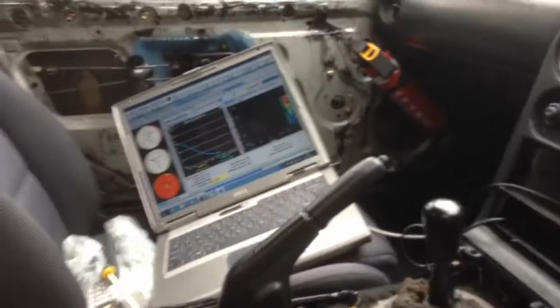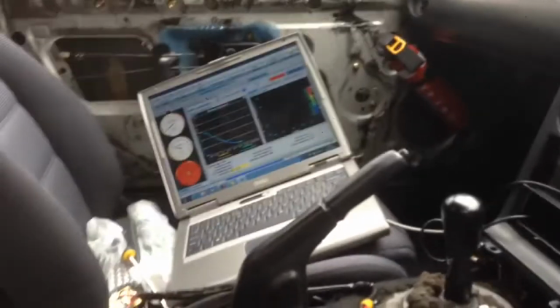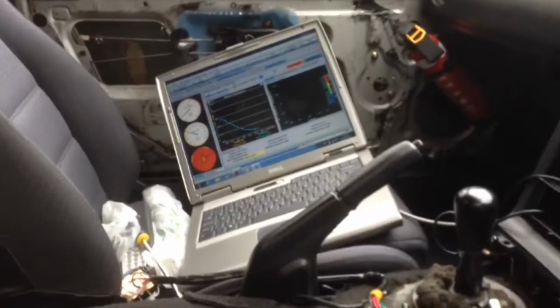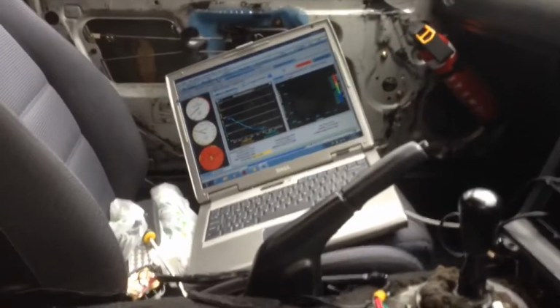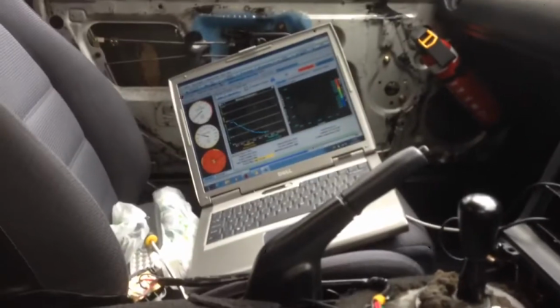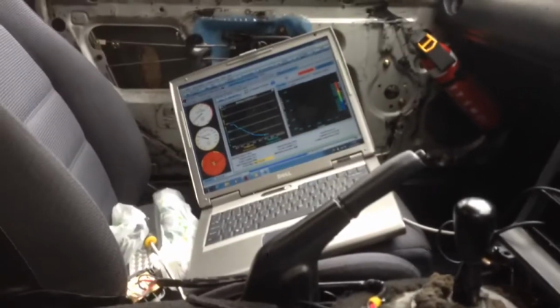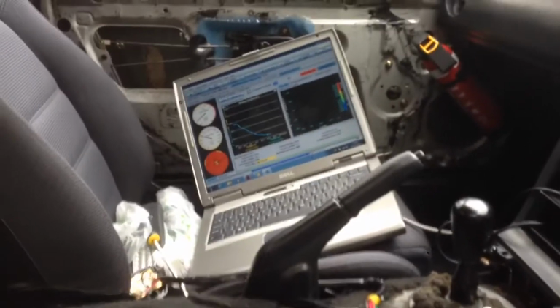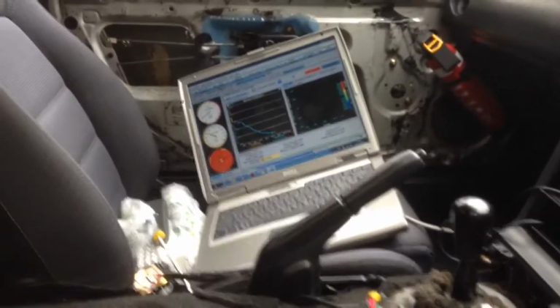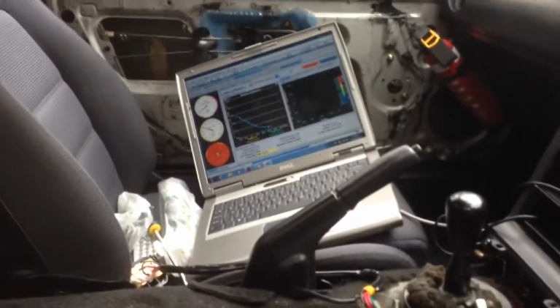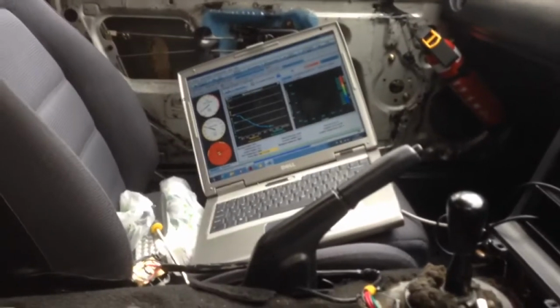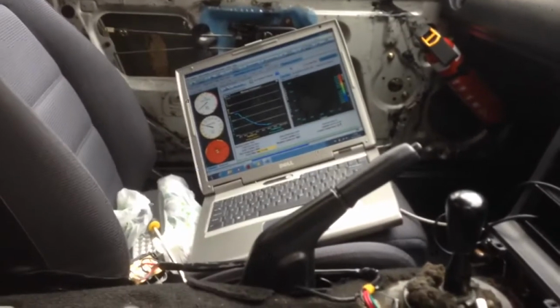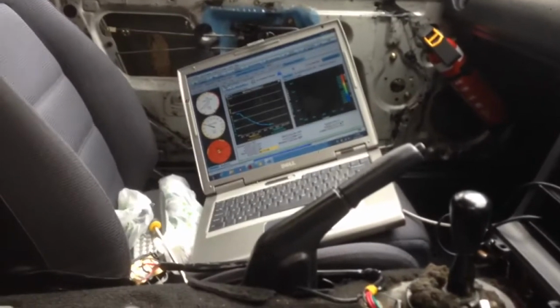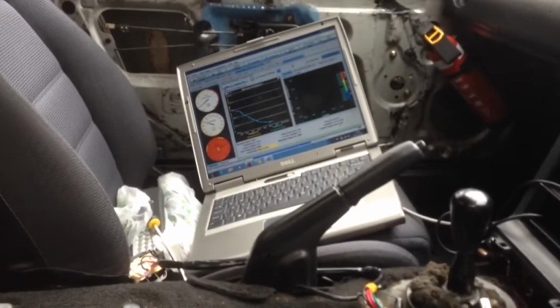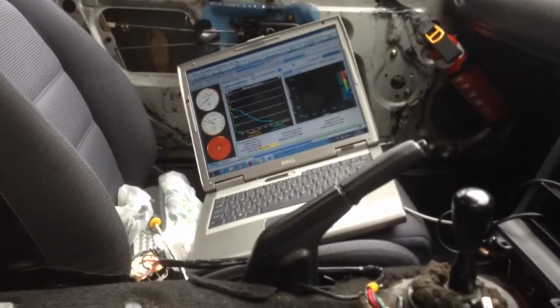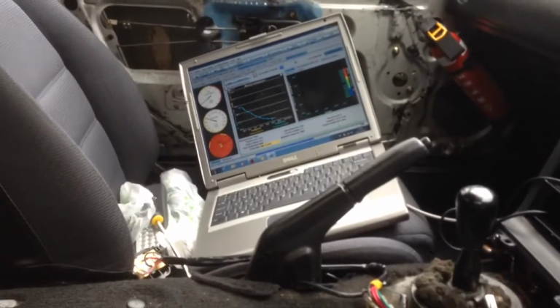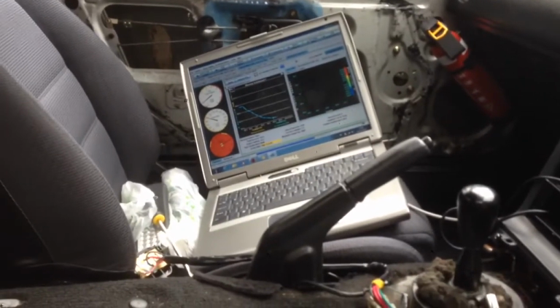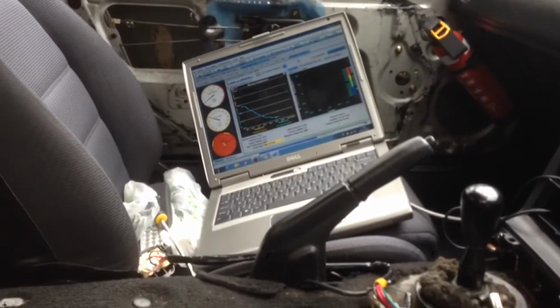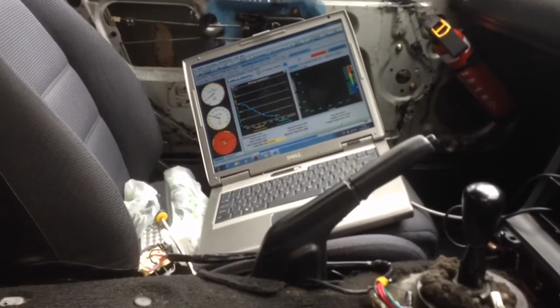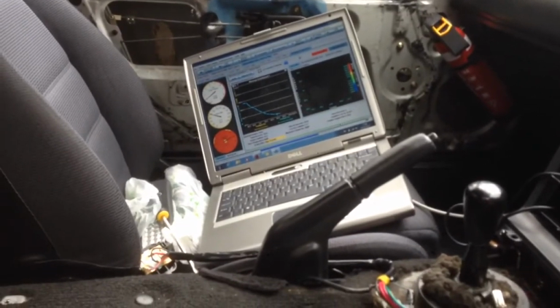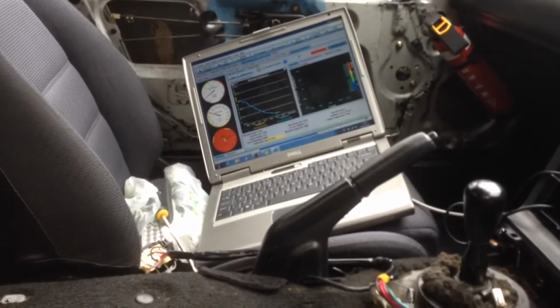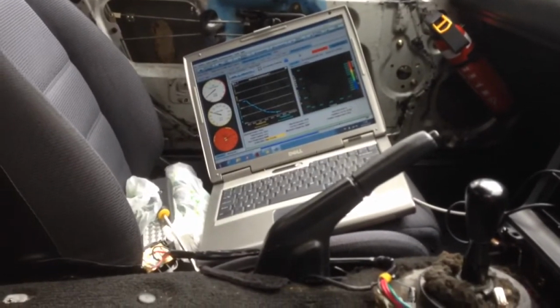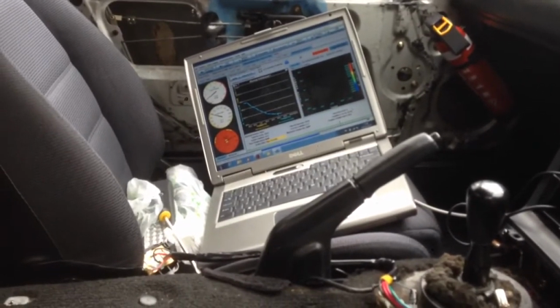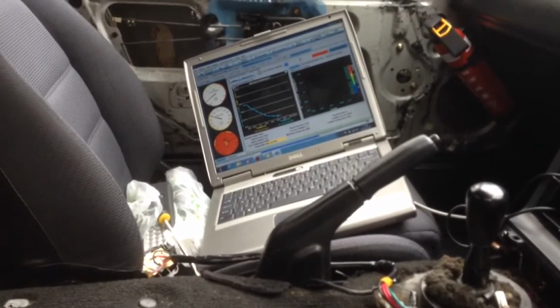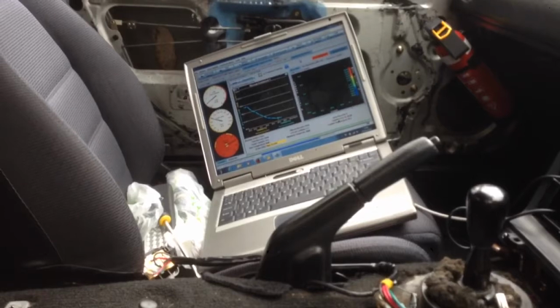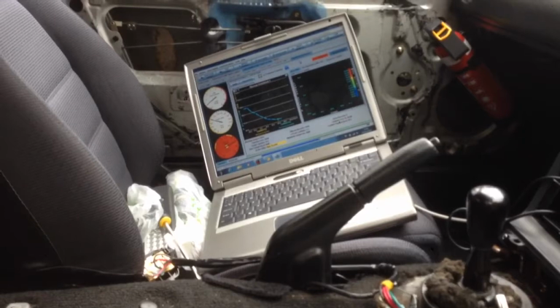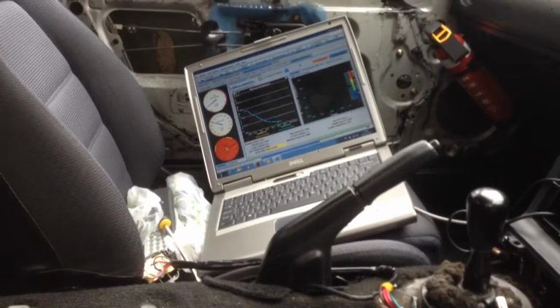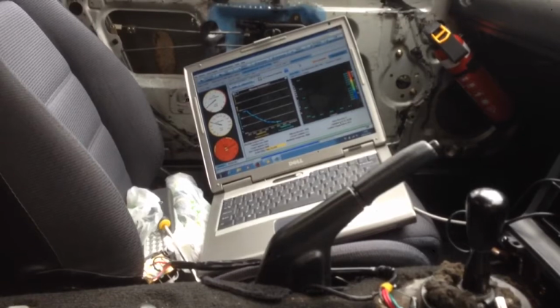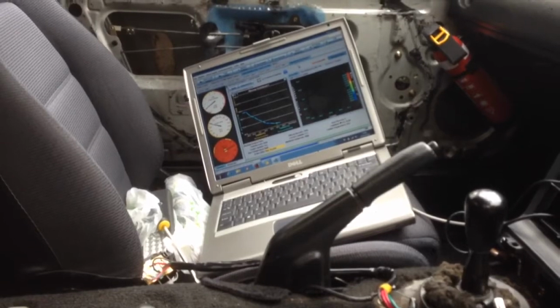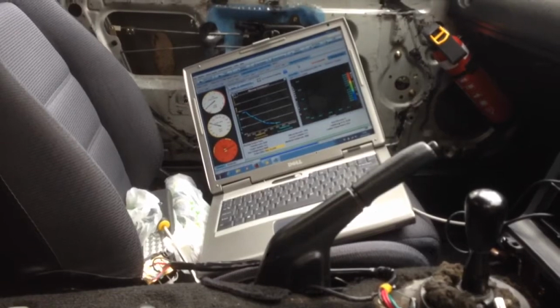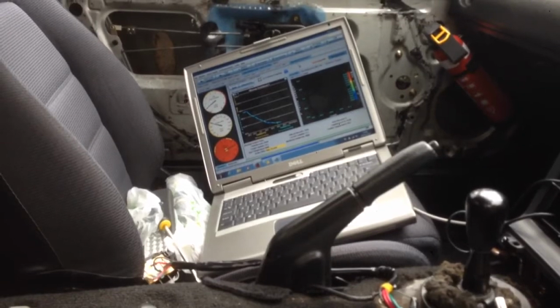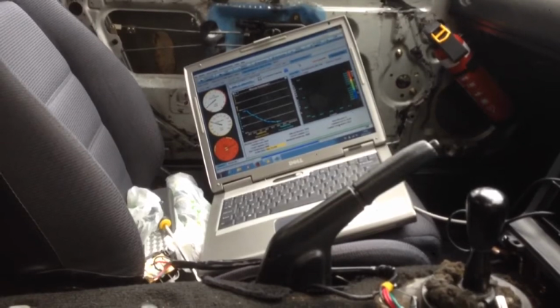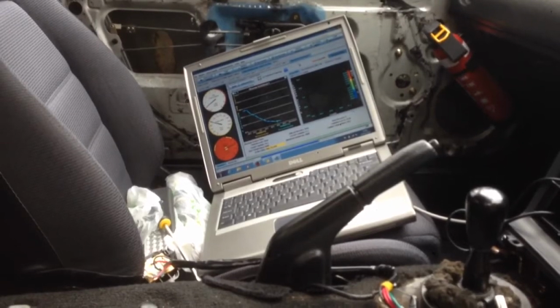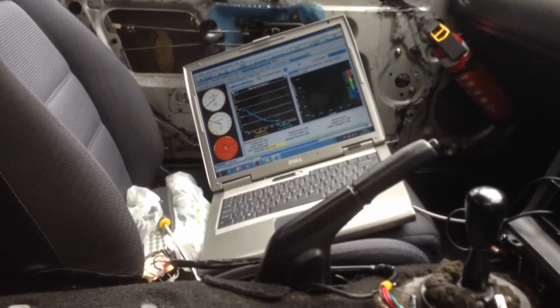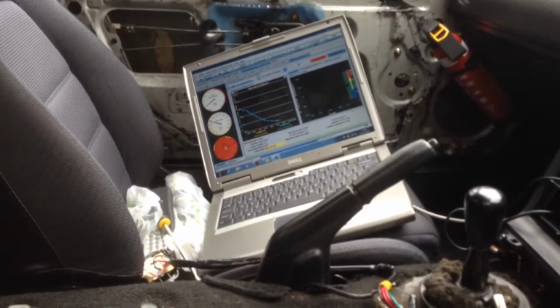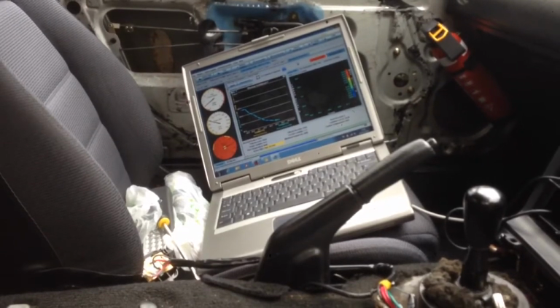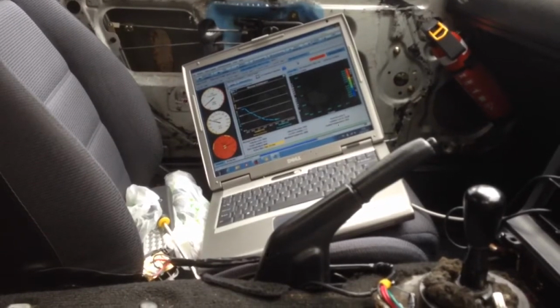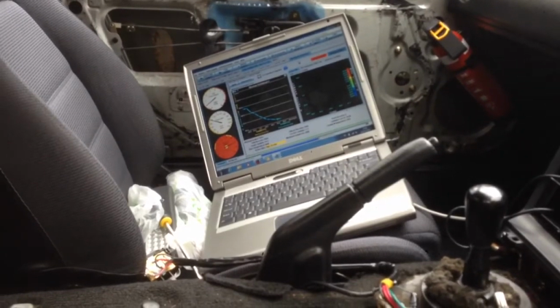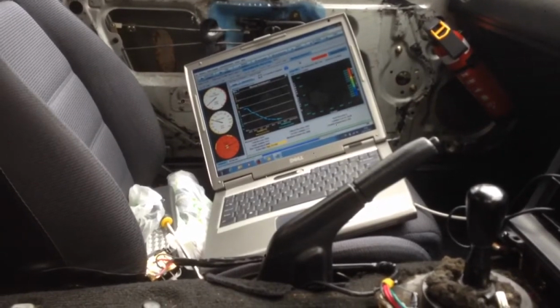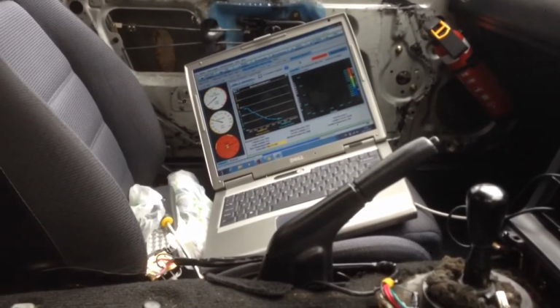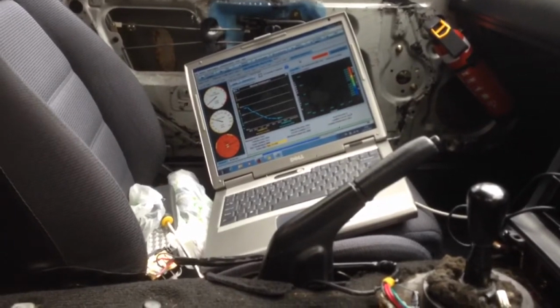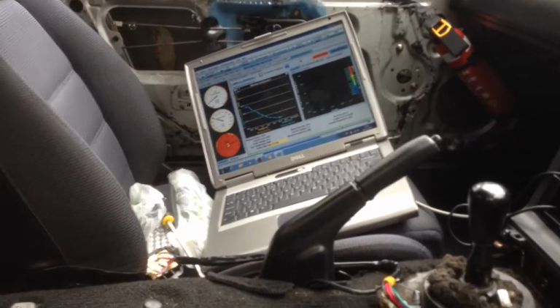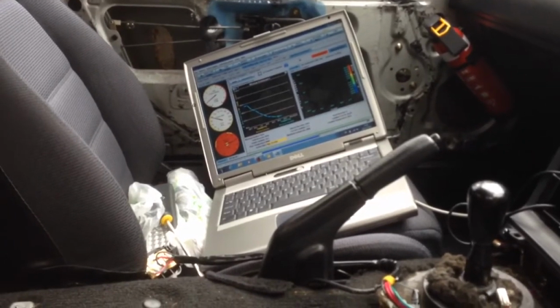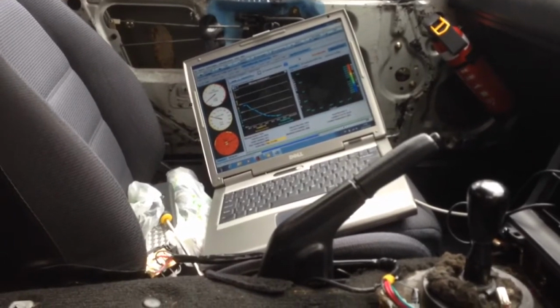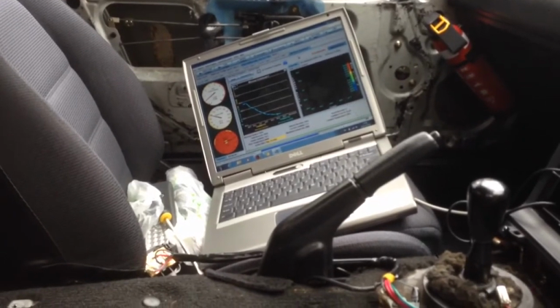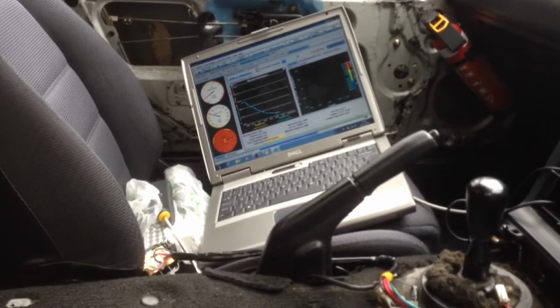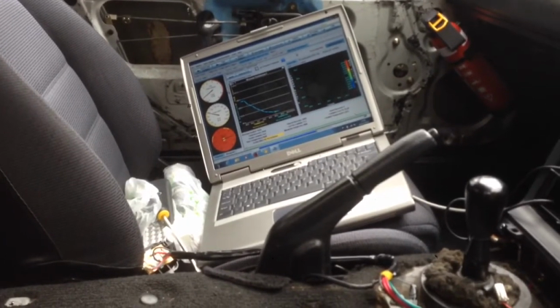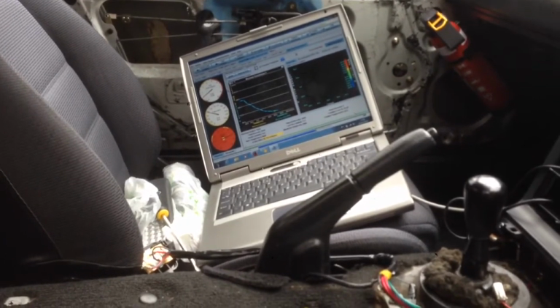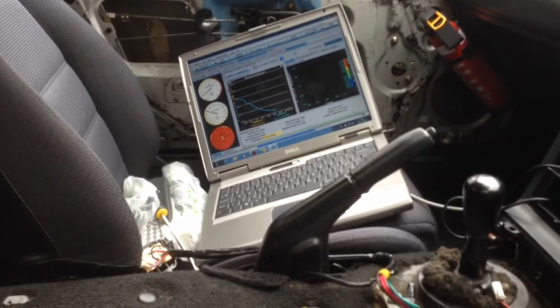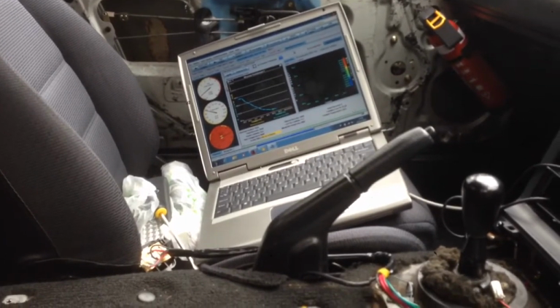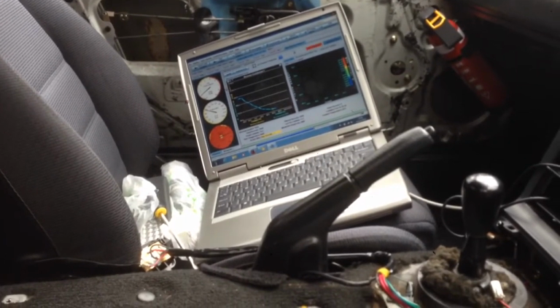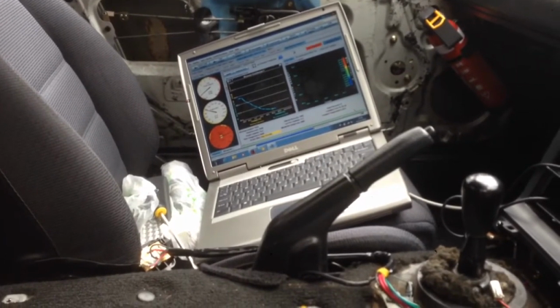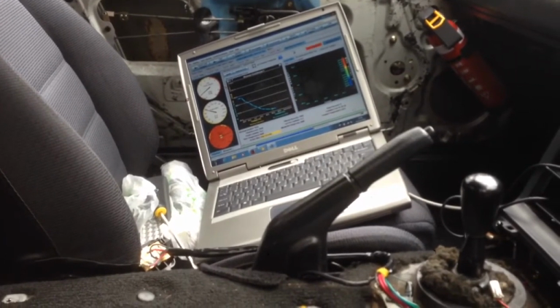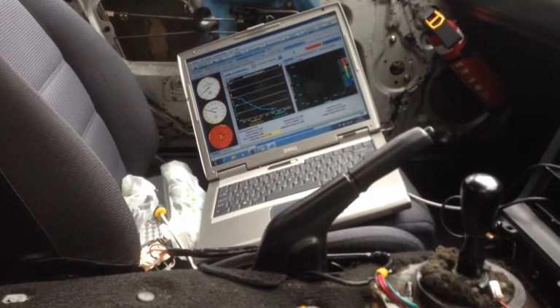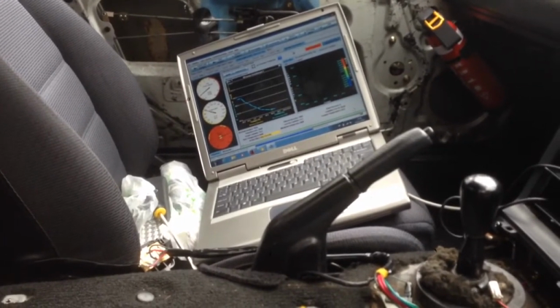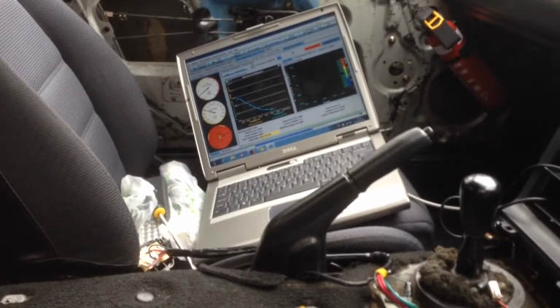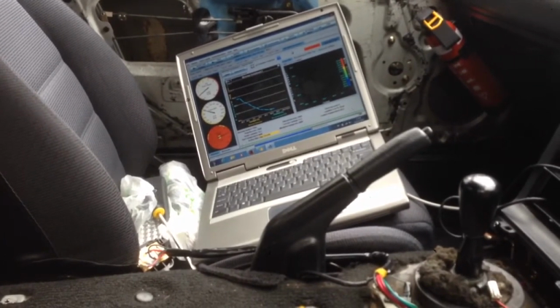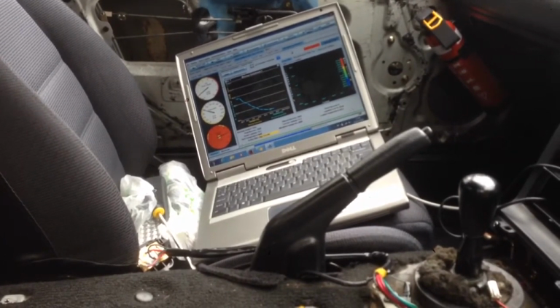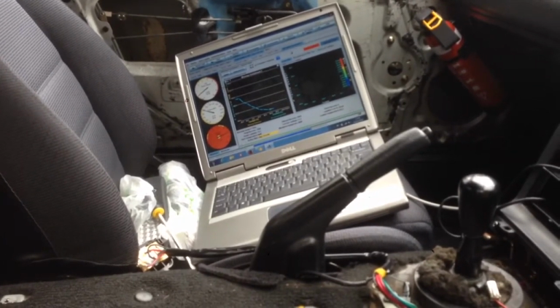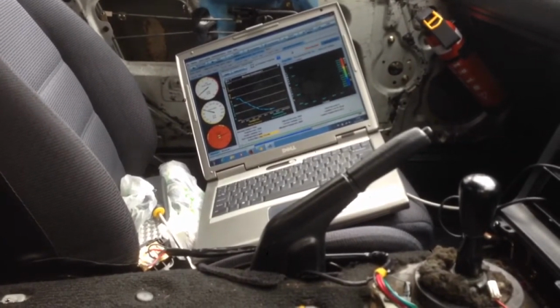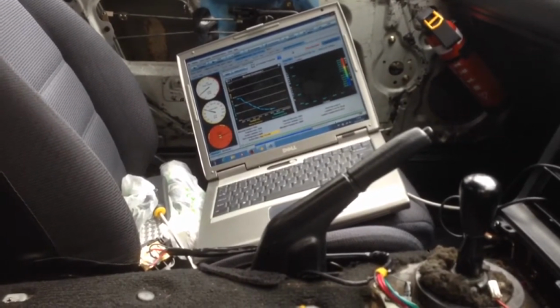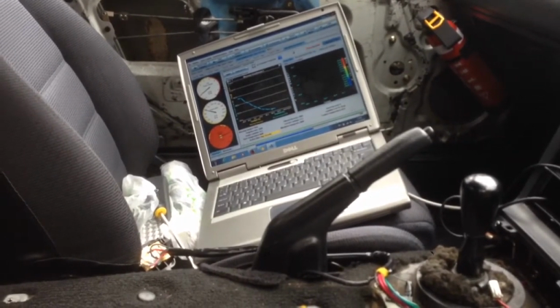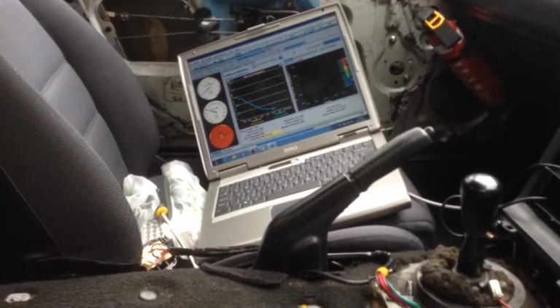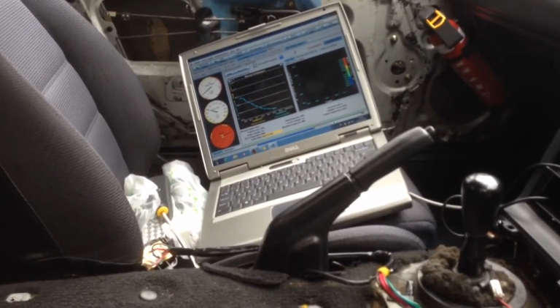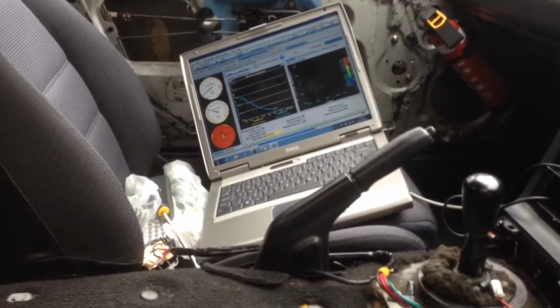Follow me: twitter.com forward slash Home Mechanic UK. Find me on Facebook, Home Mechanic UK. Lots of stuff — car related bits and pieces.